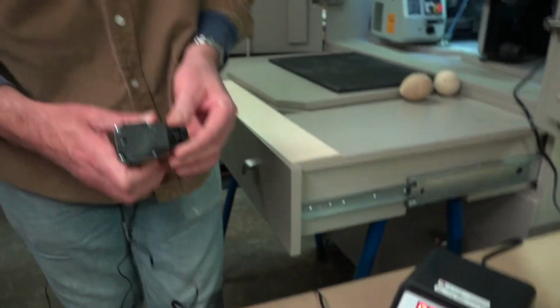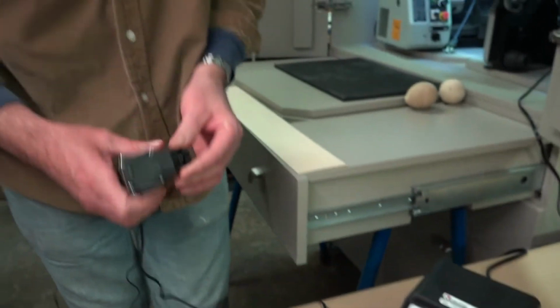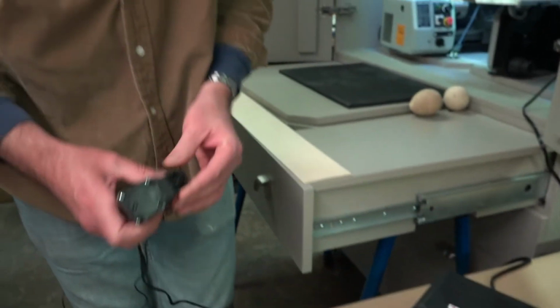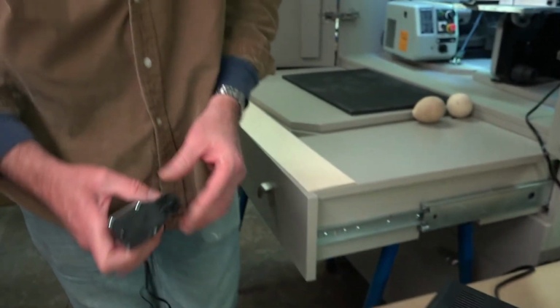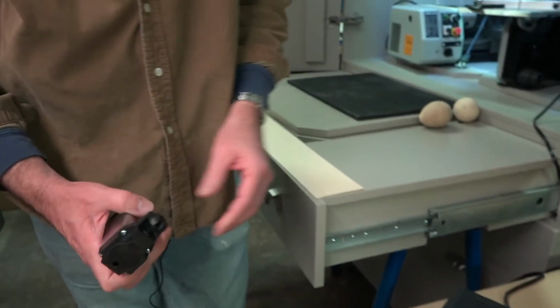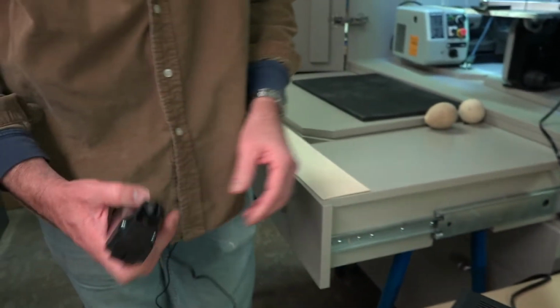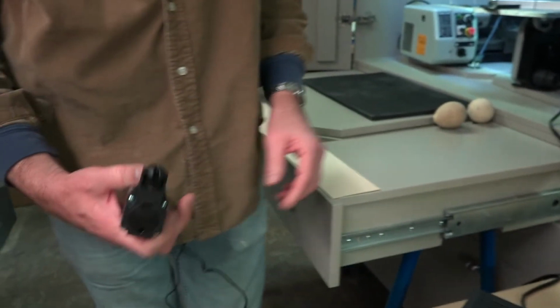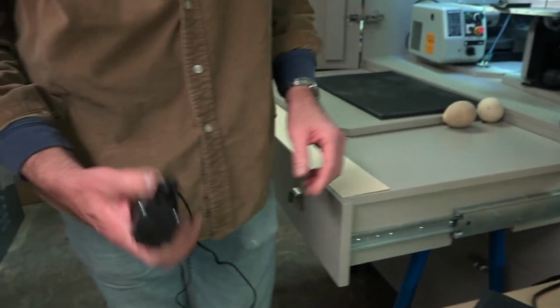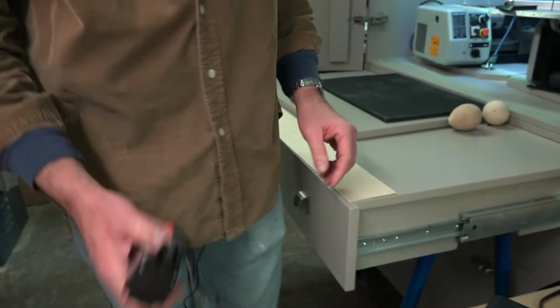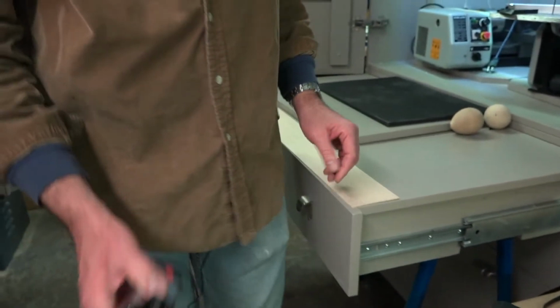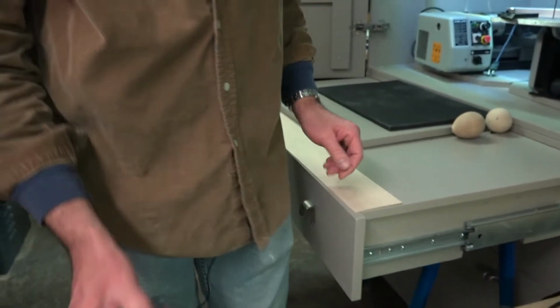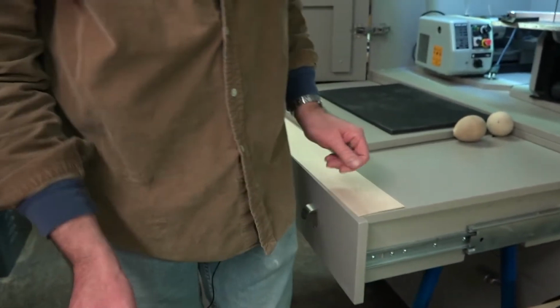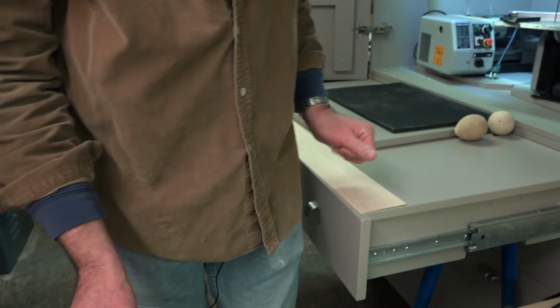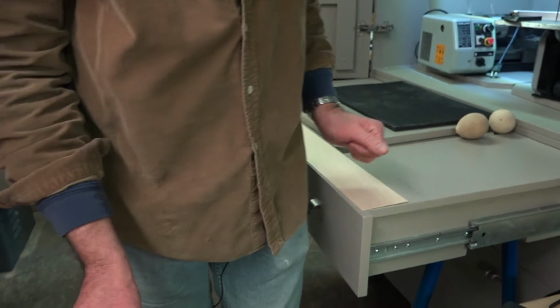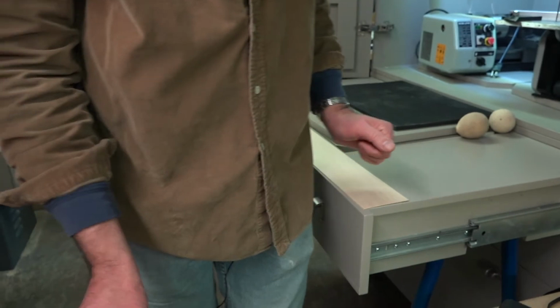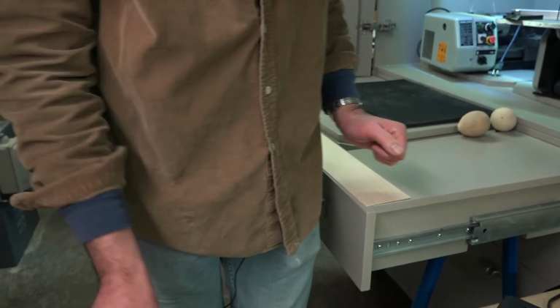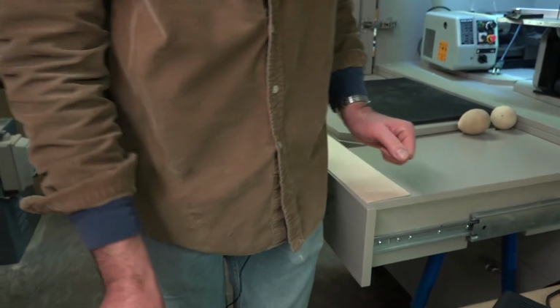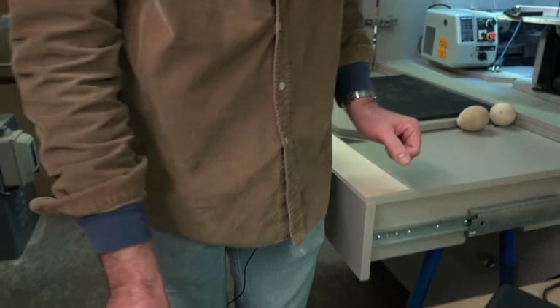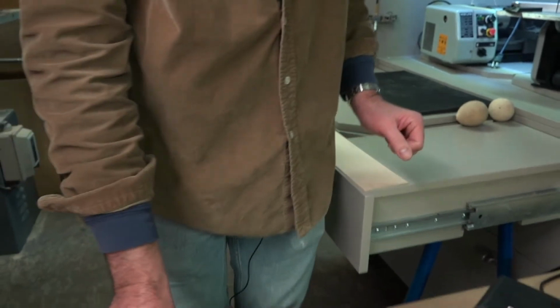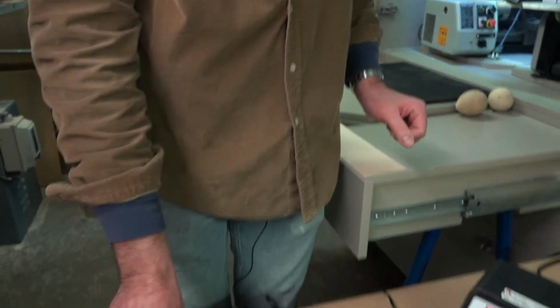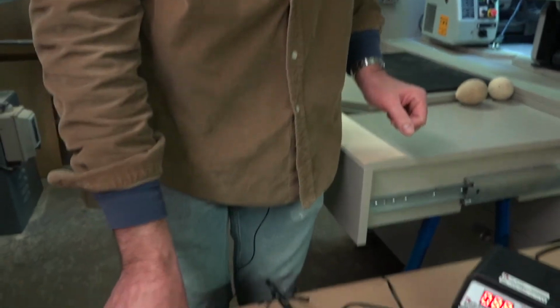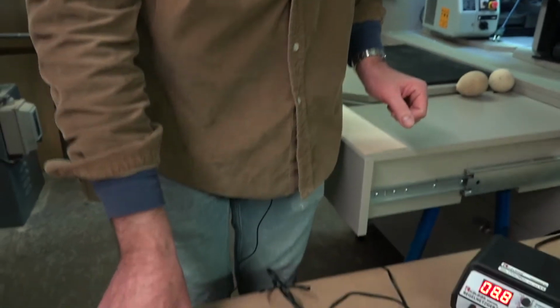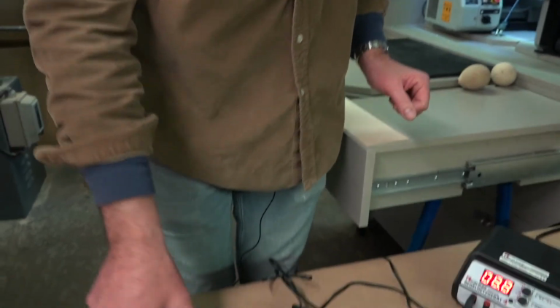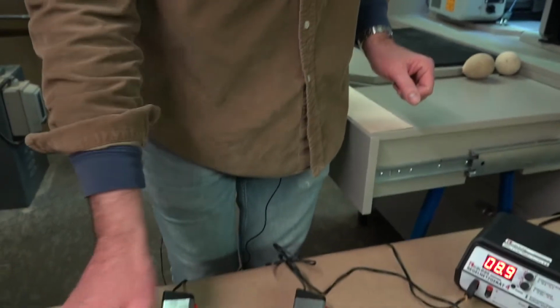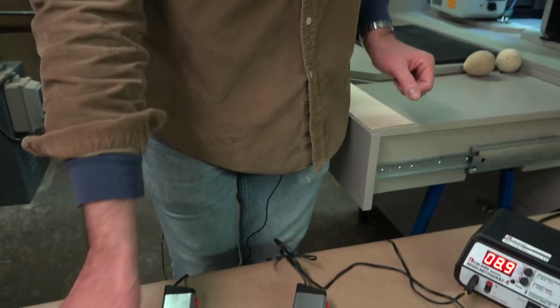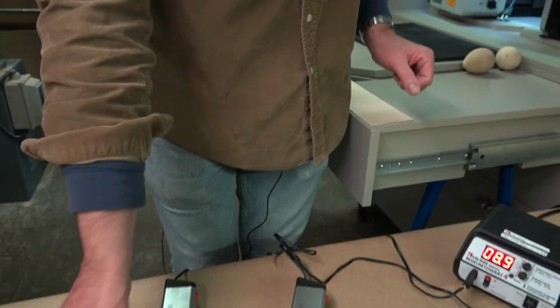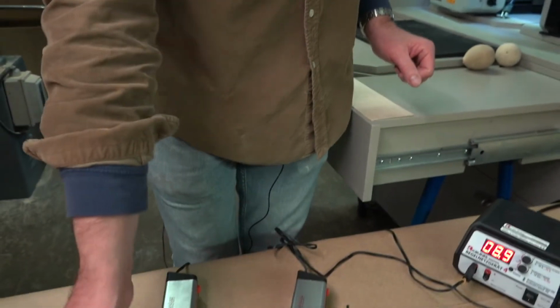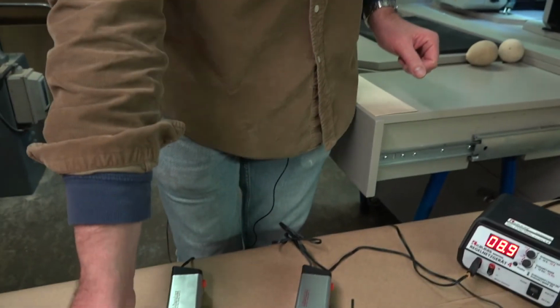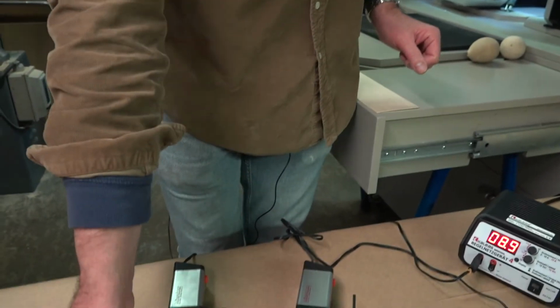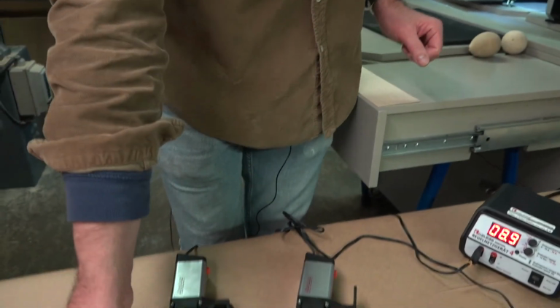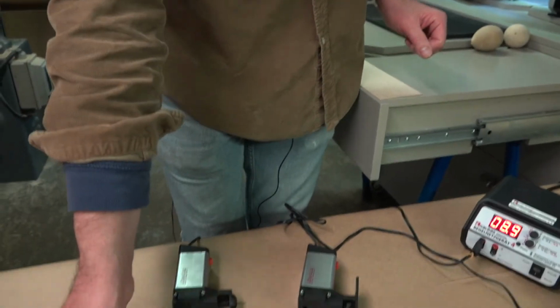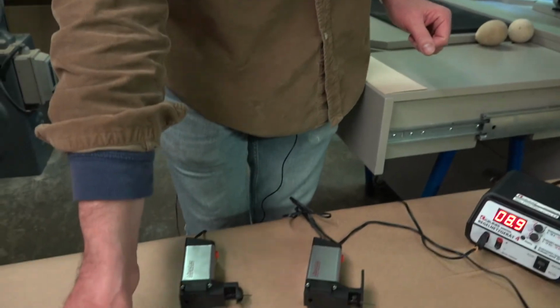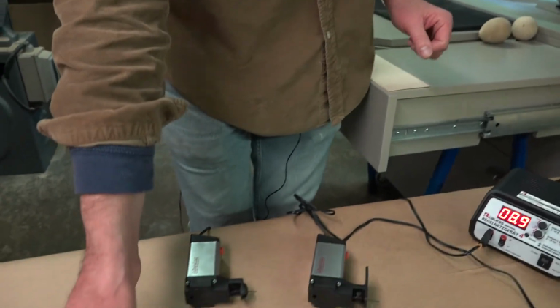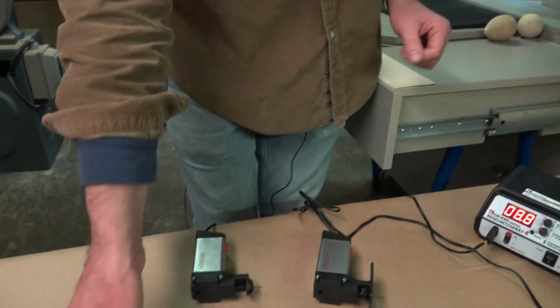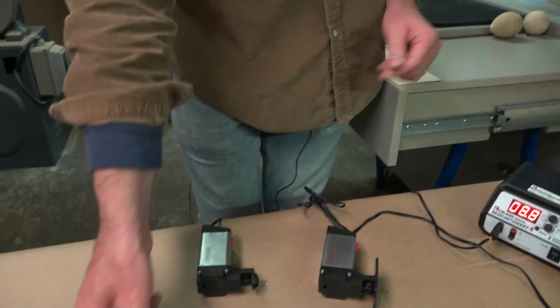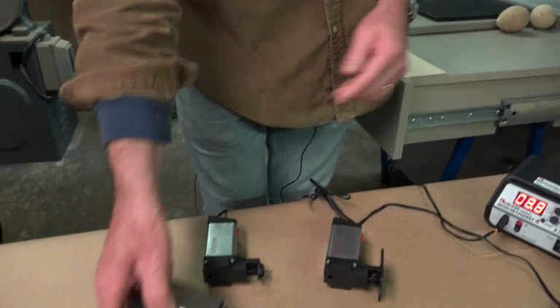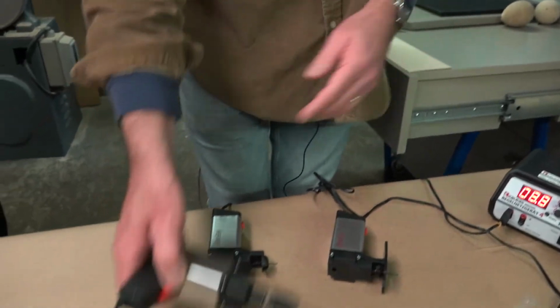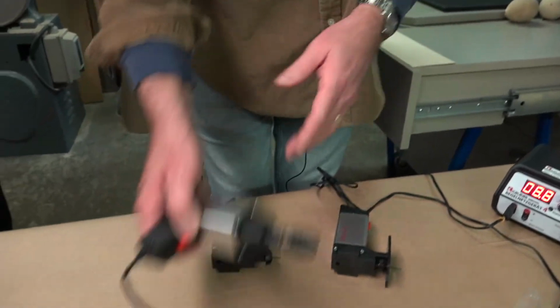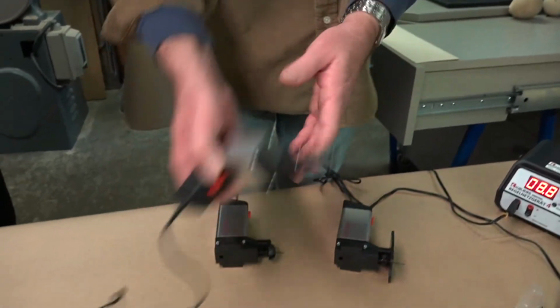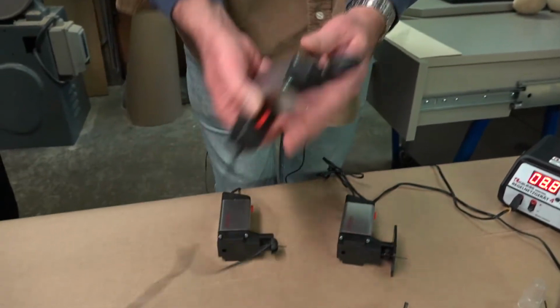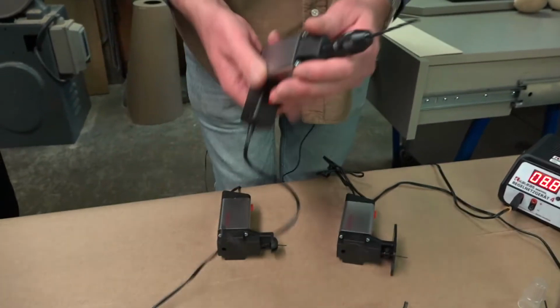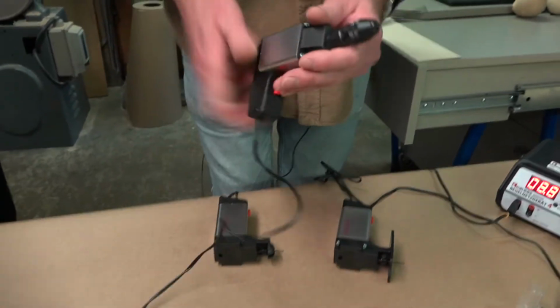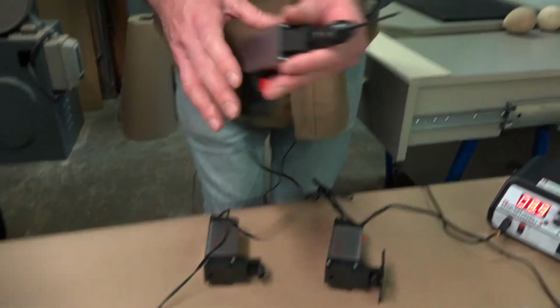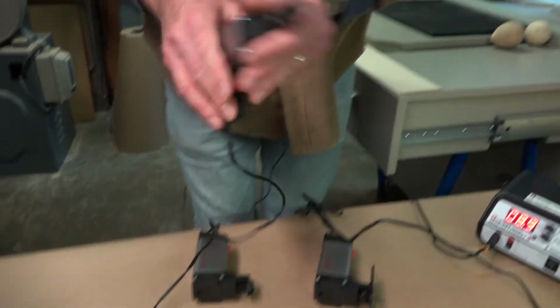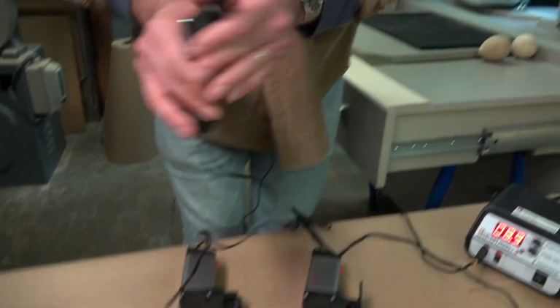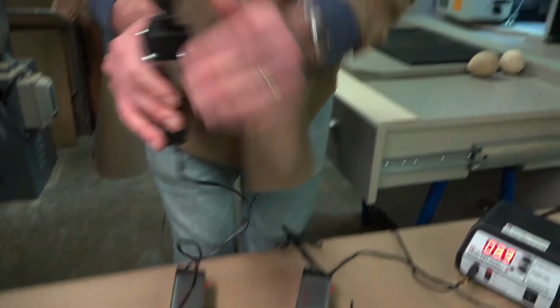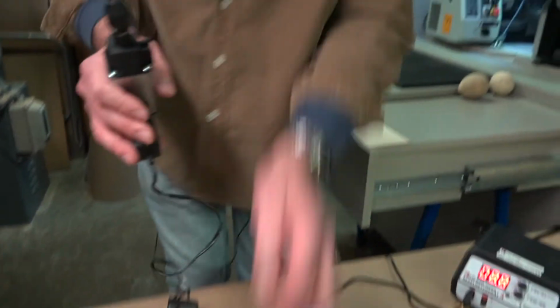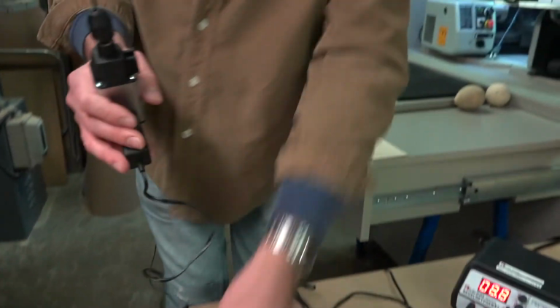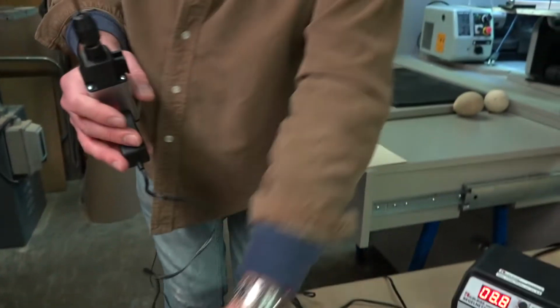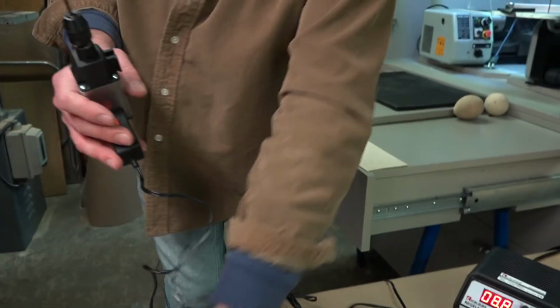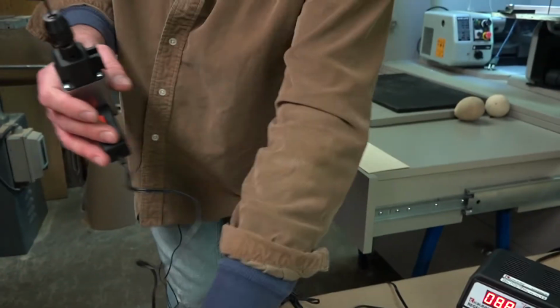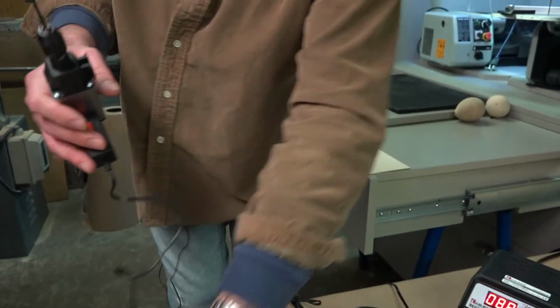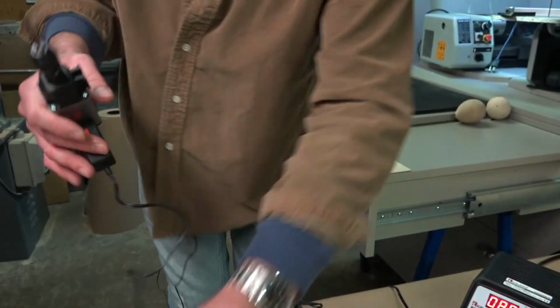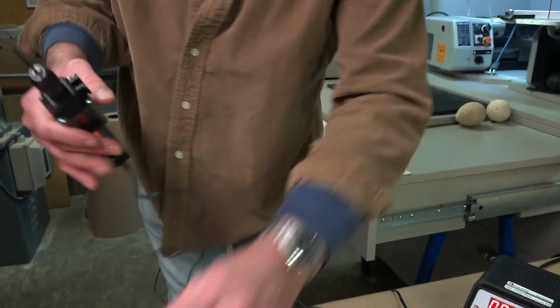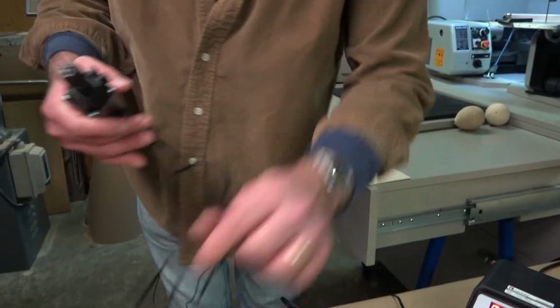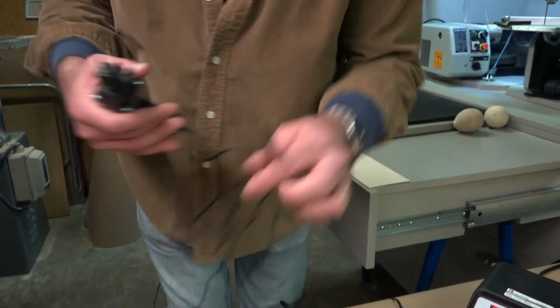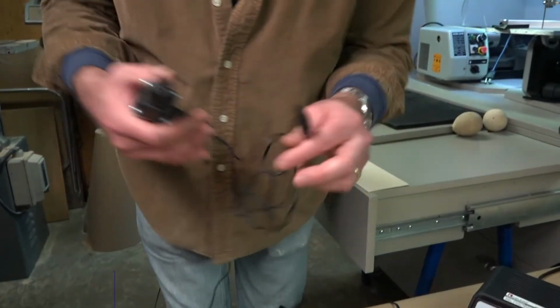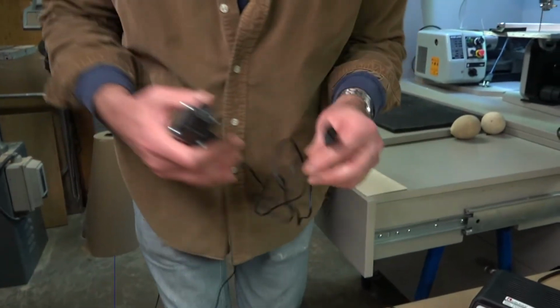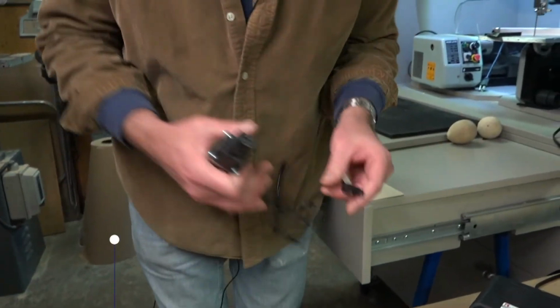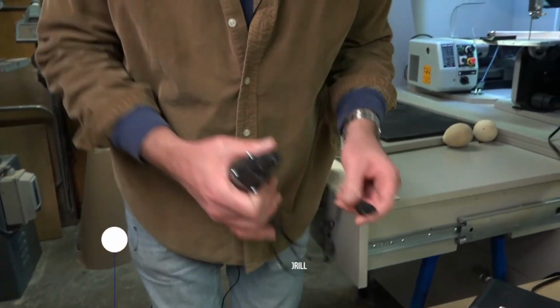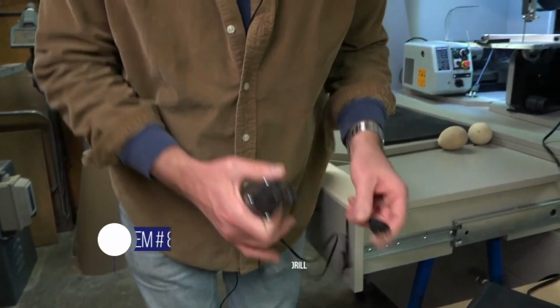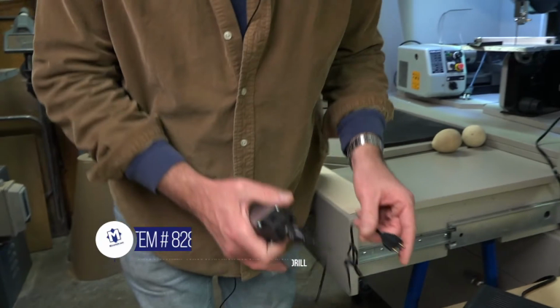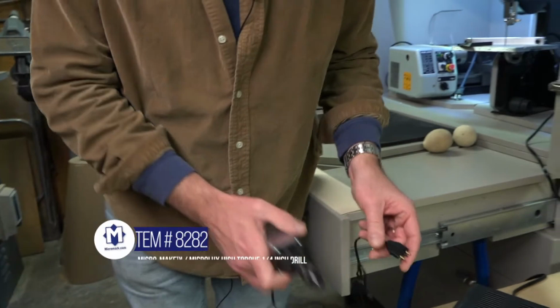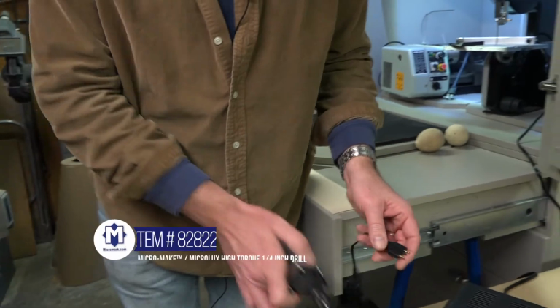I'm also going to need a drill, so I'm going to use the quarter-inch torque drill we have here.